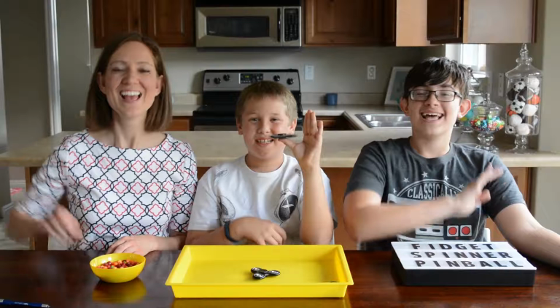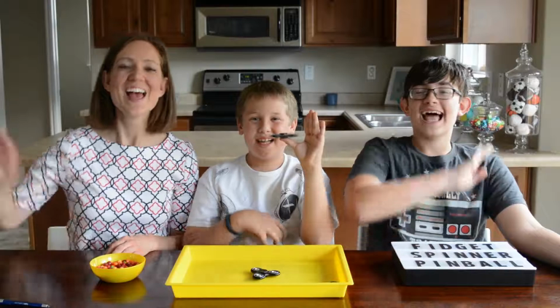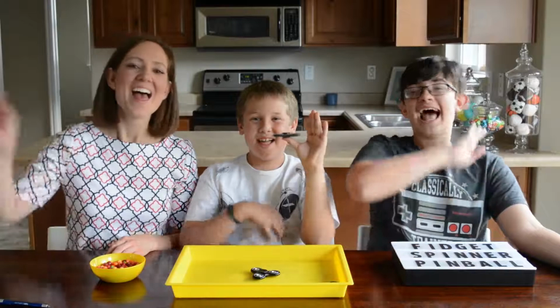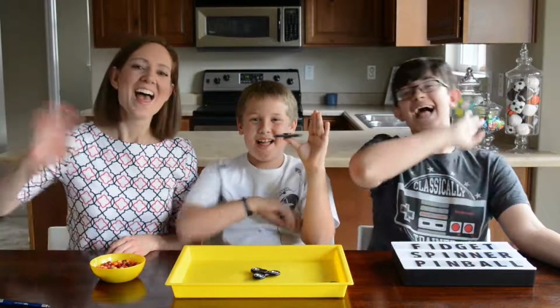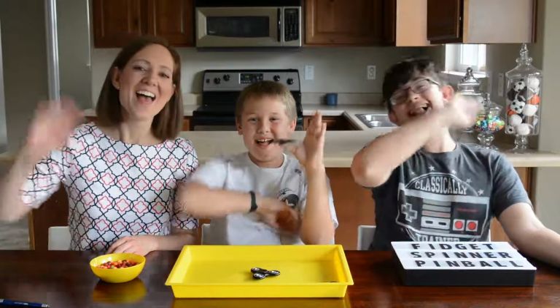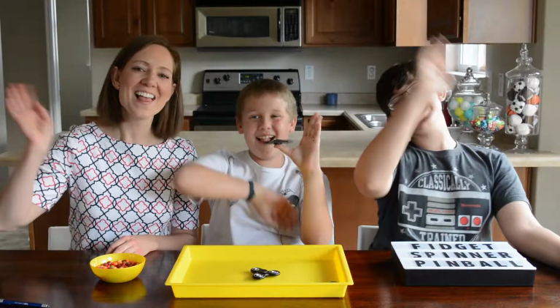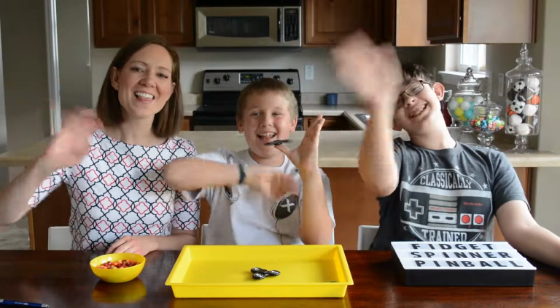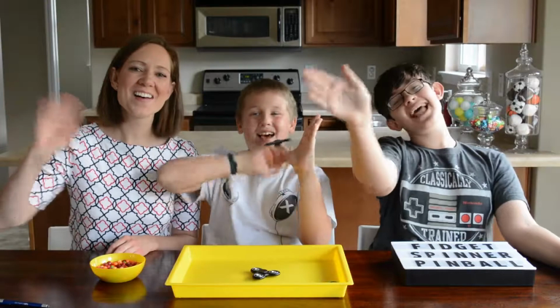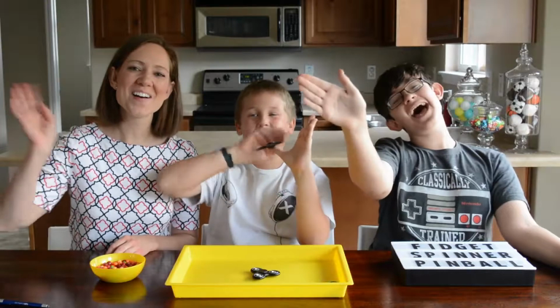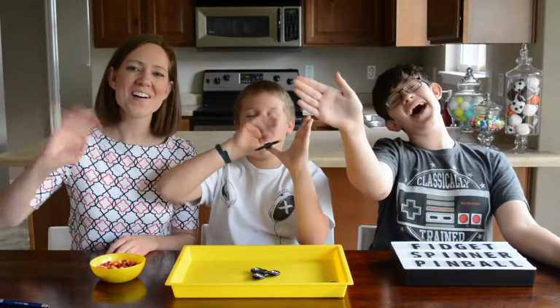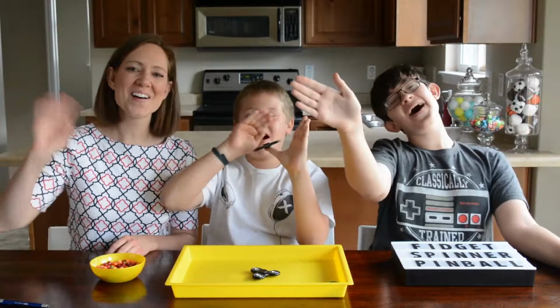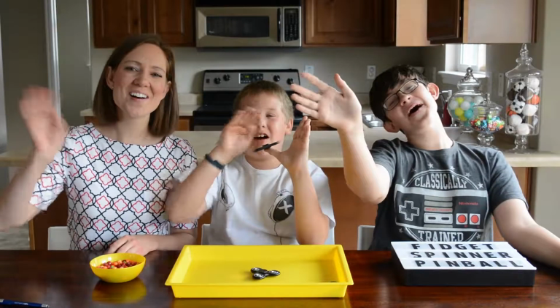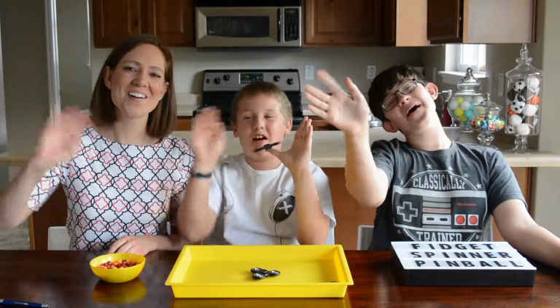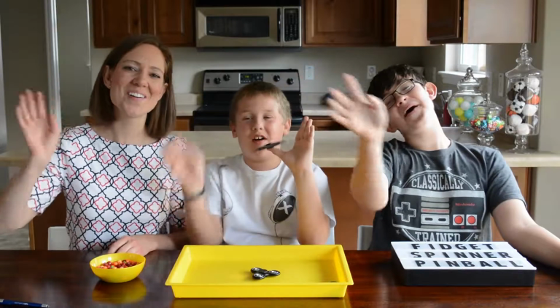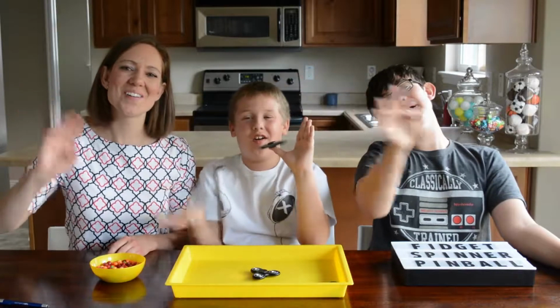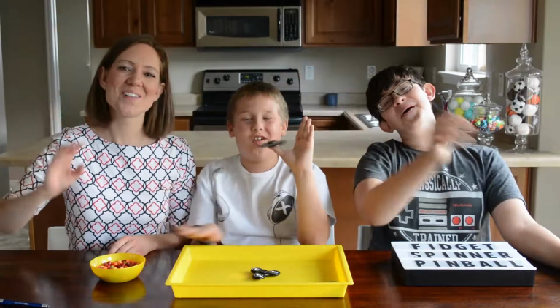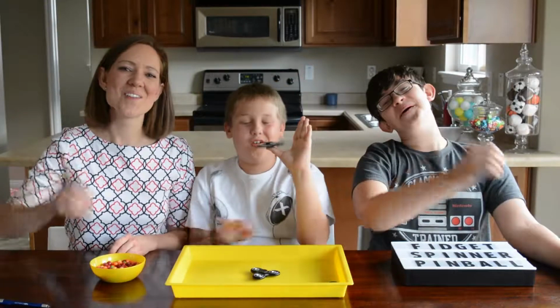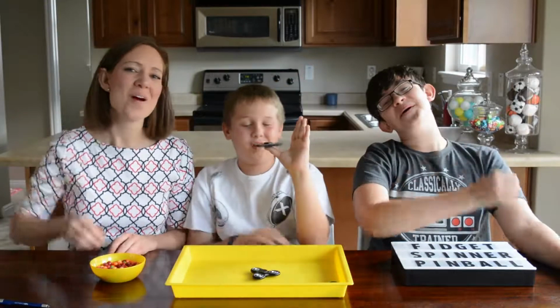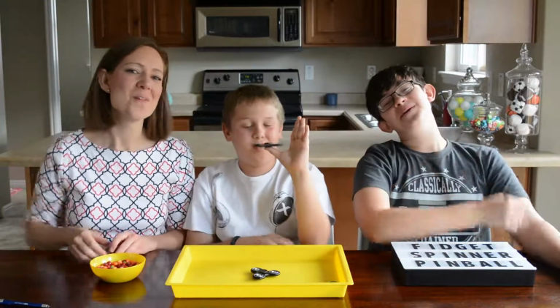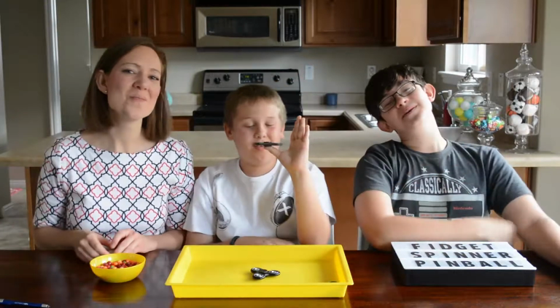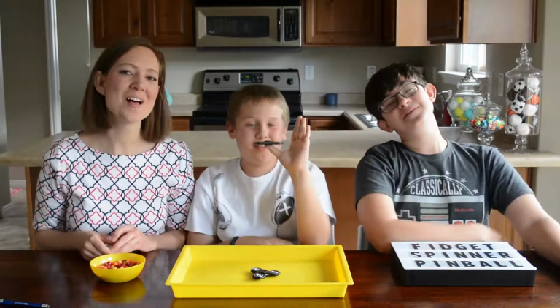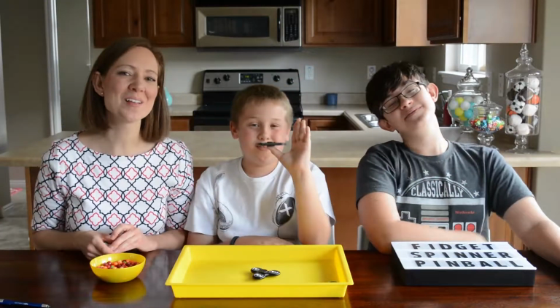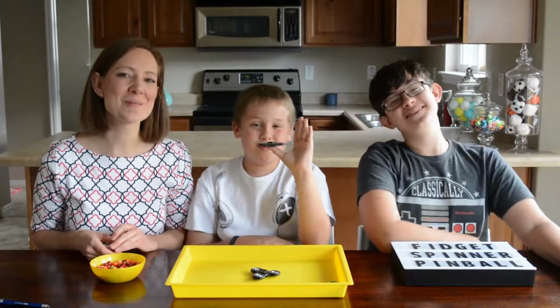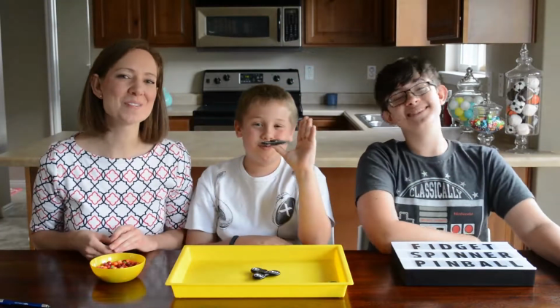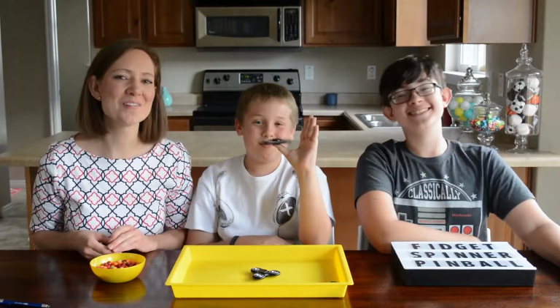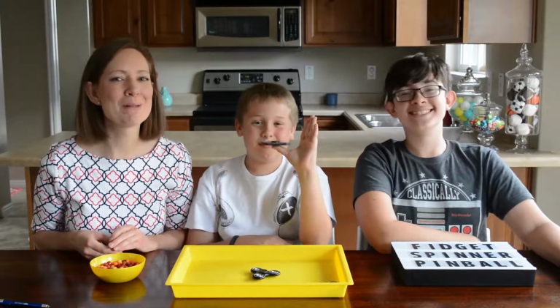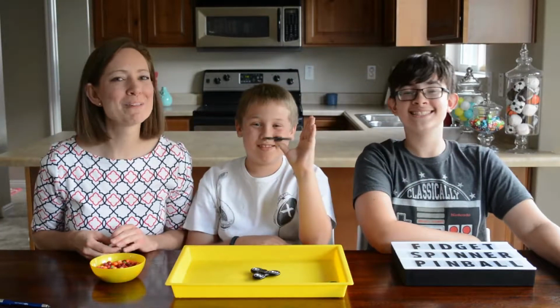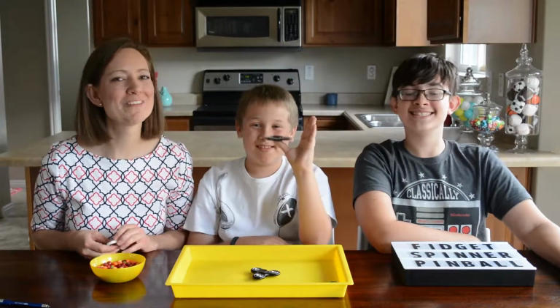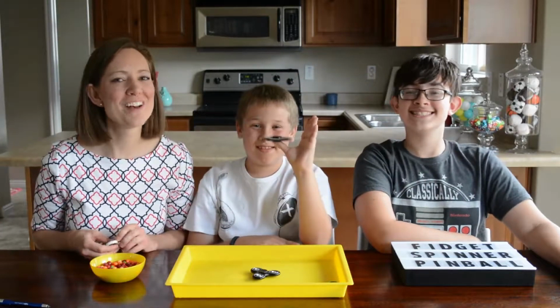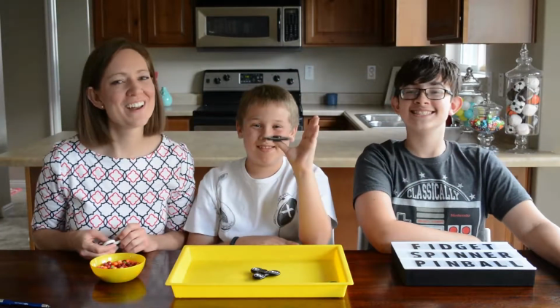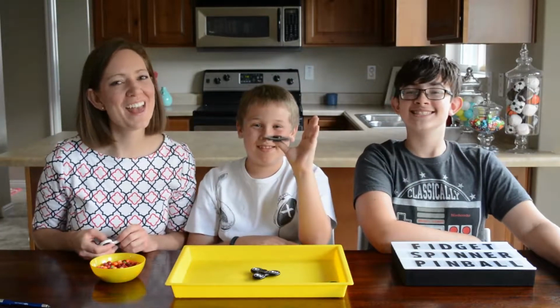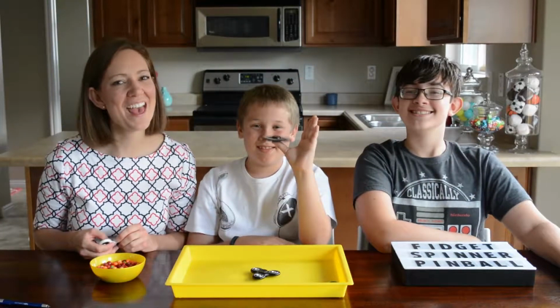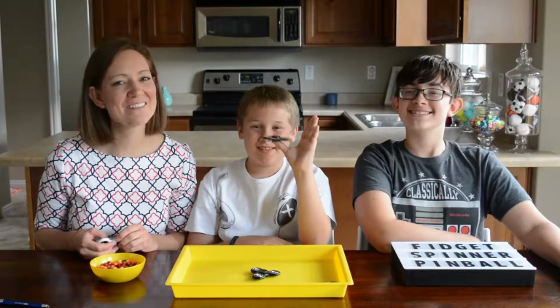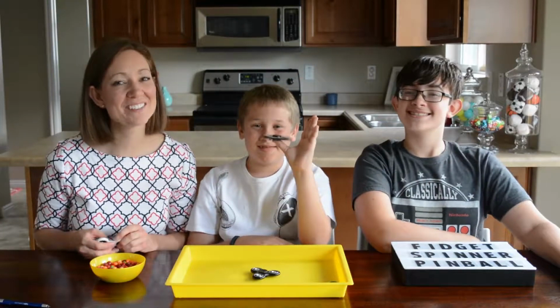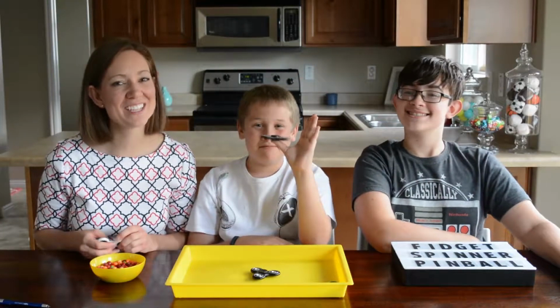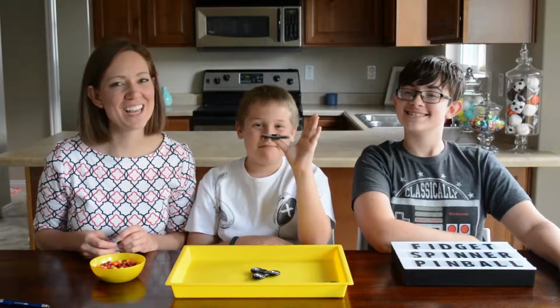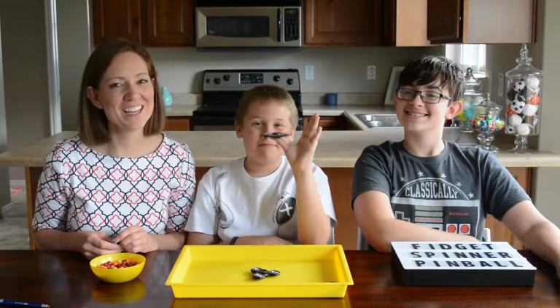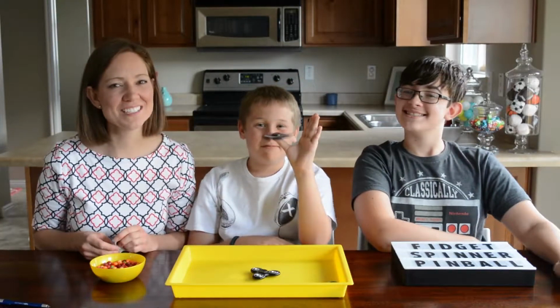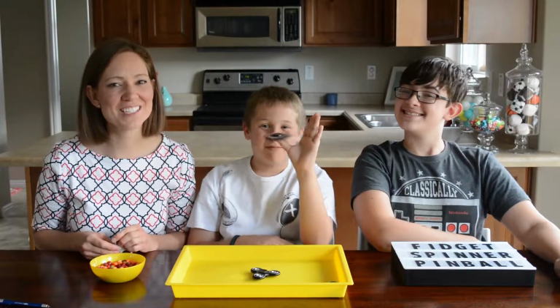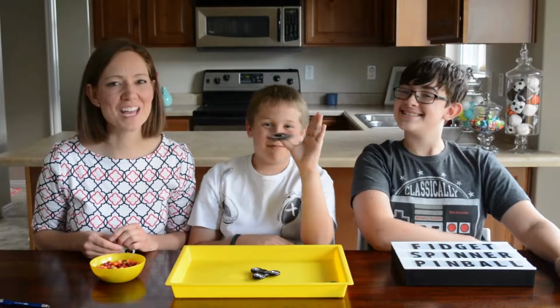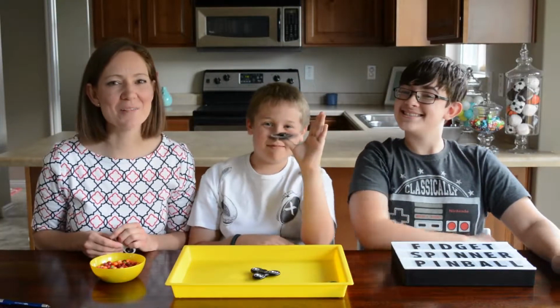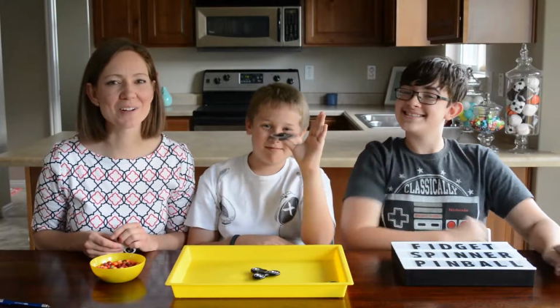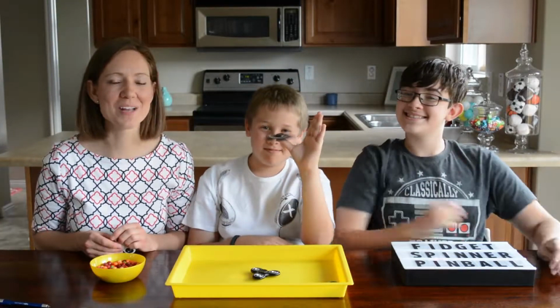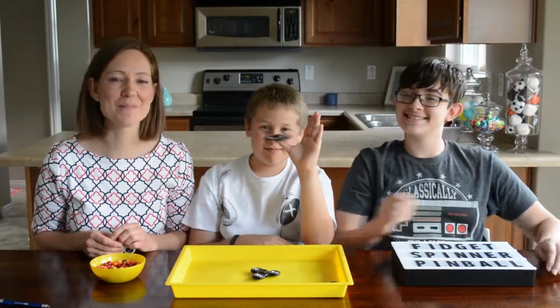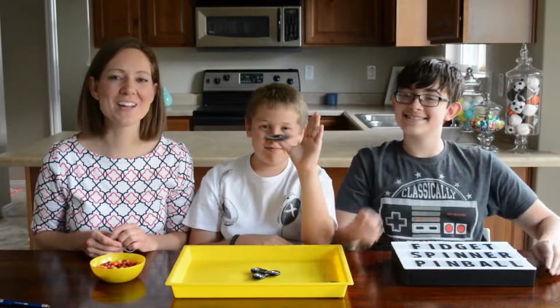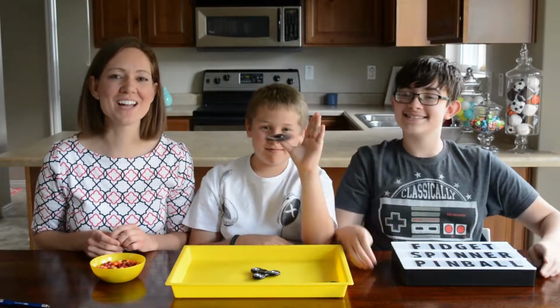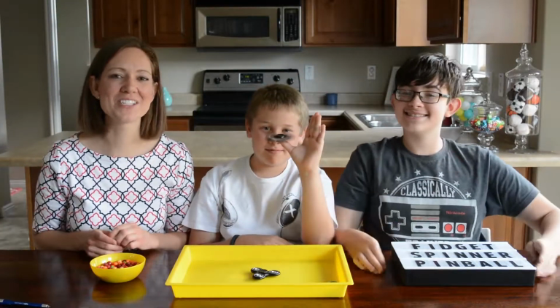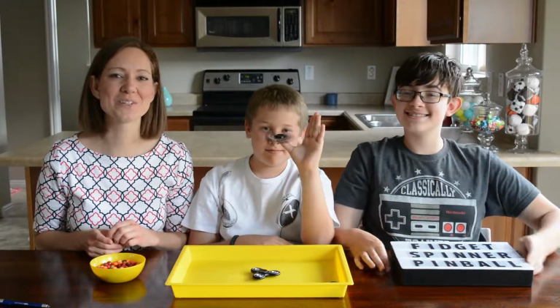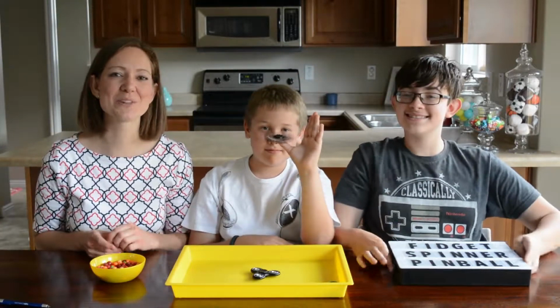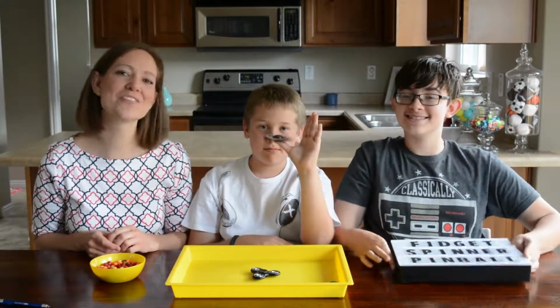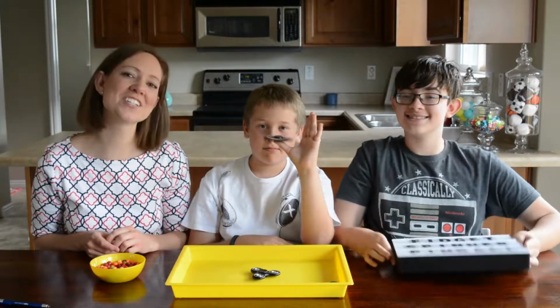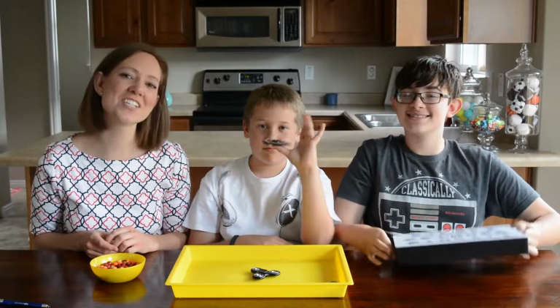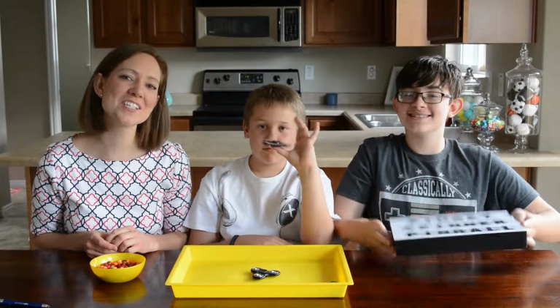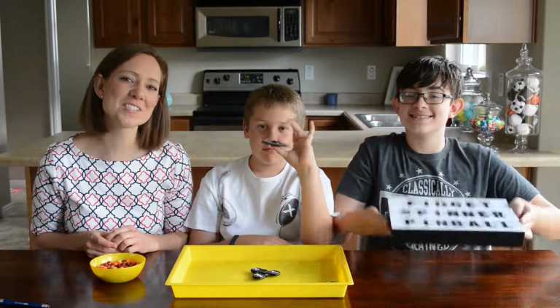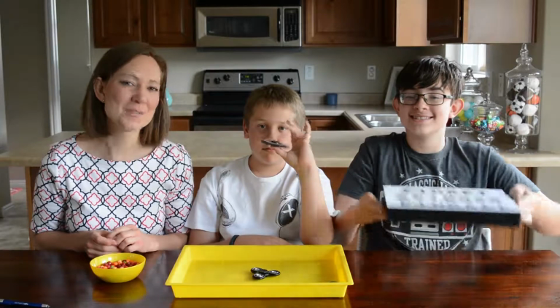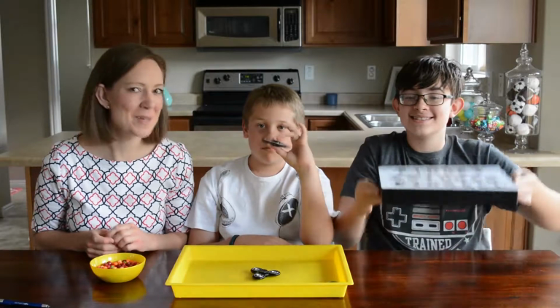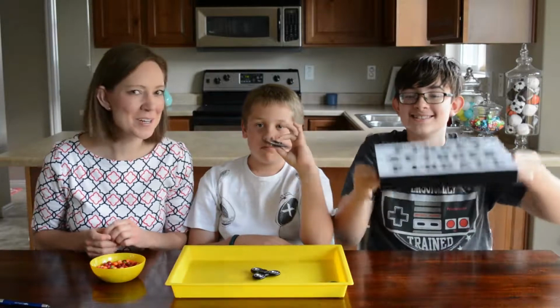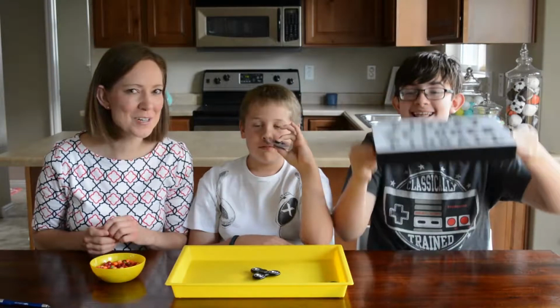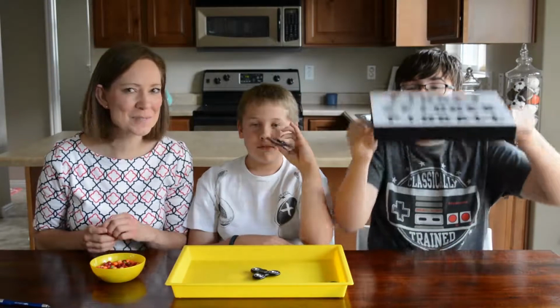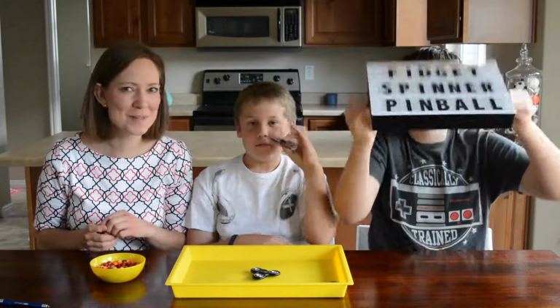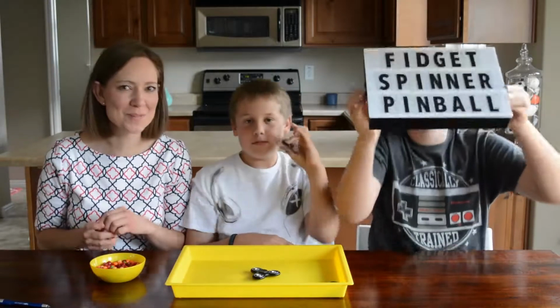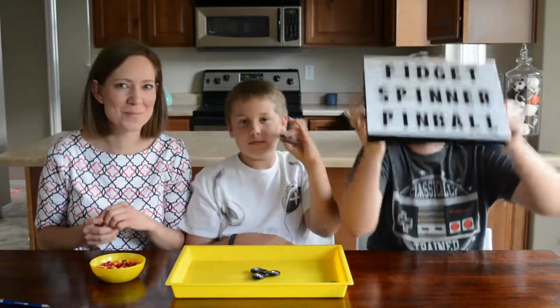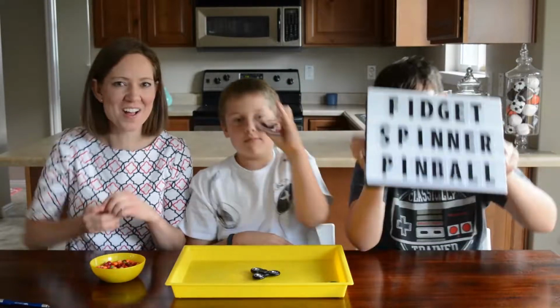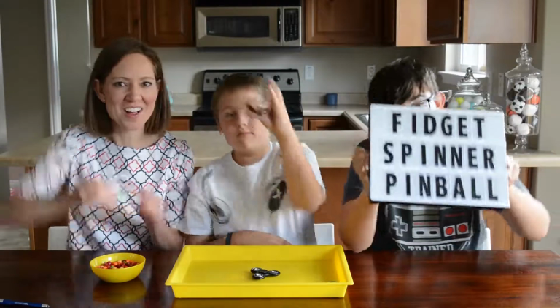Hello! Welcome to Family Fun Everyday. Today we're coming at you with fidget spinner pinball.